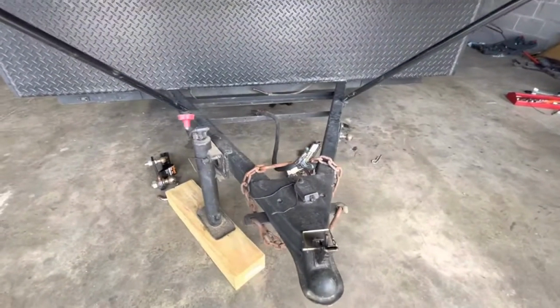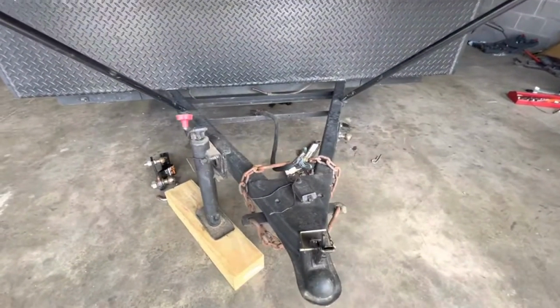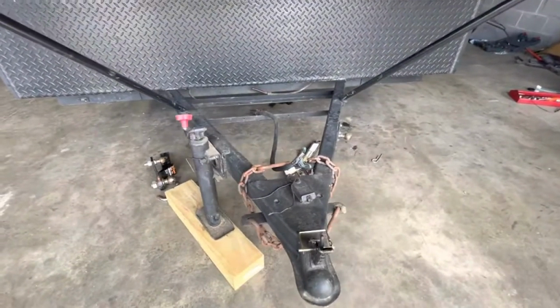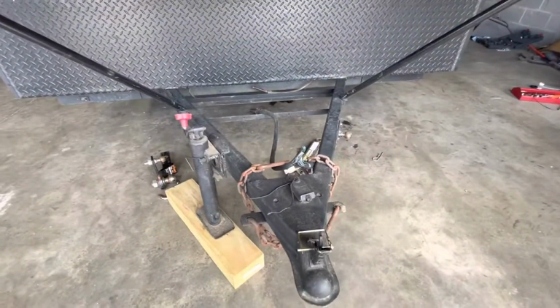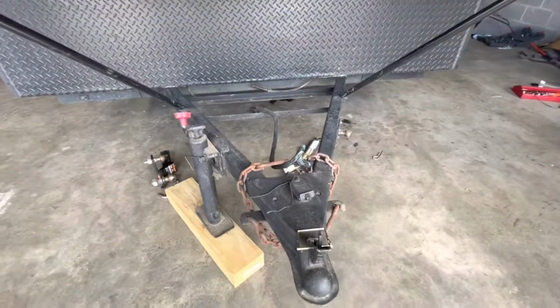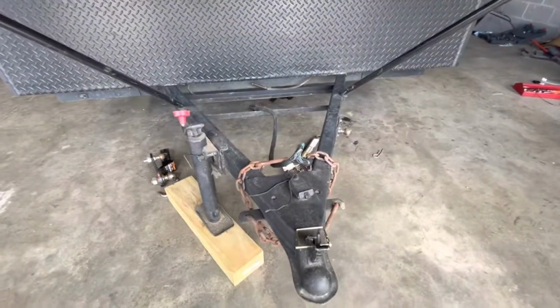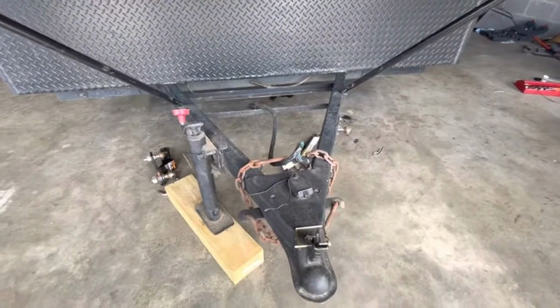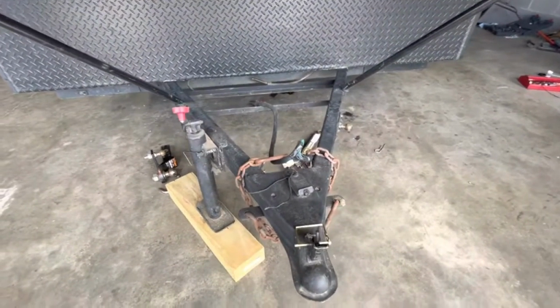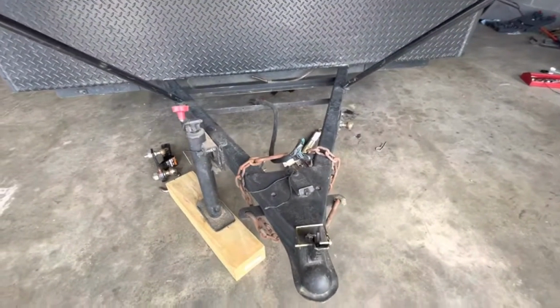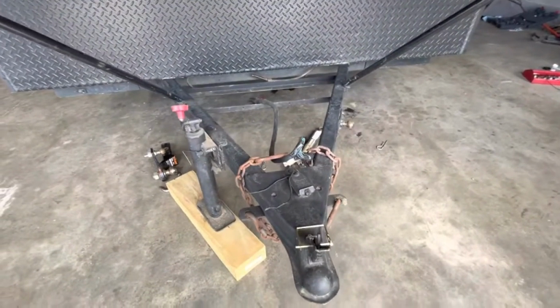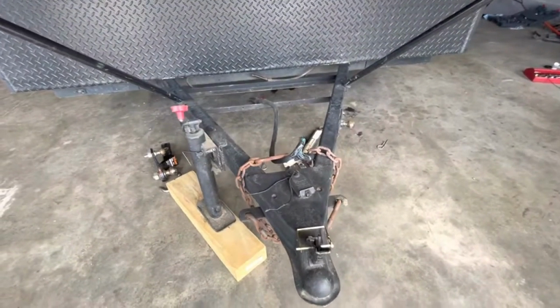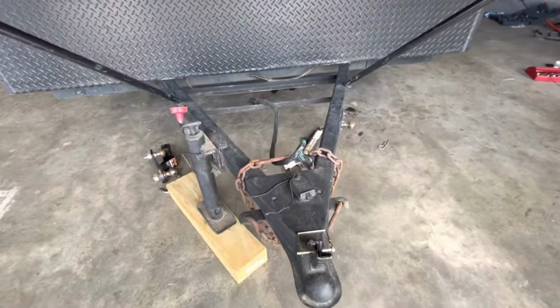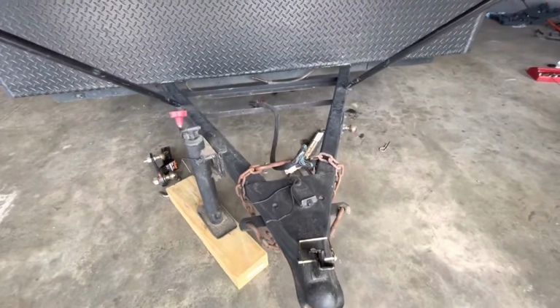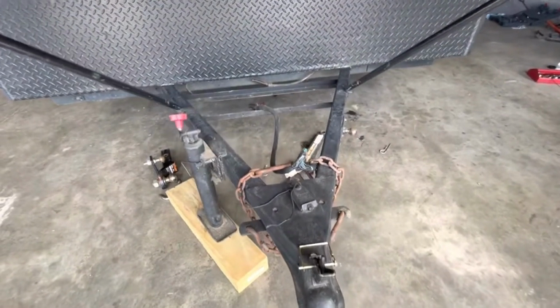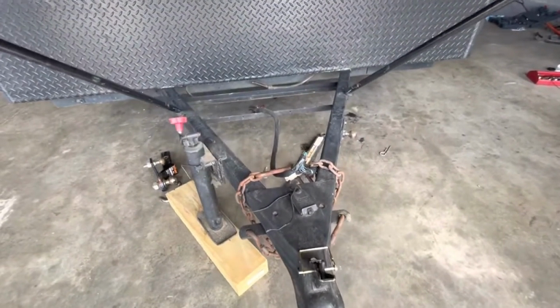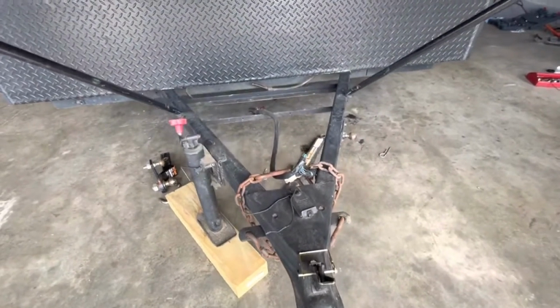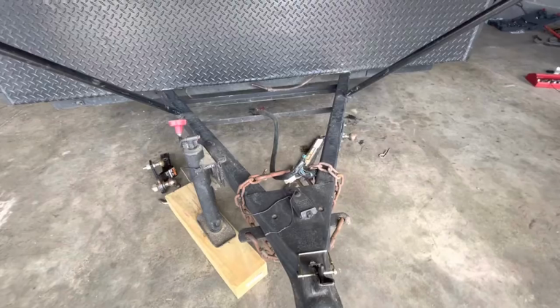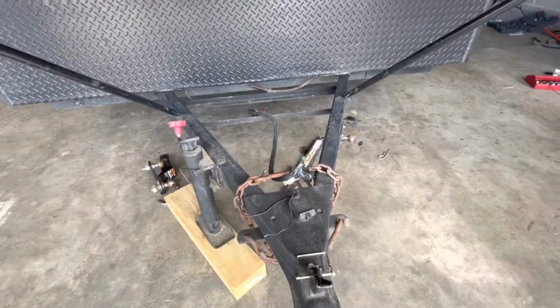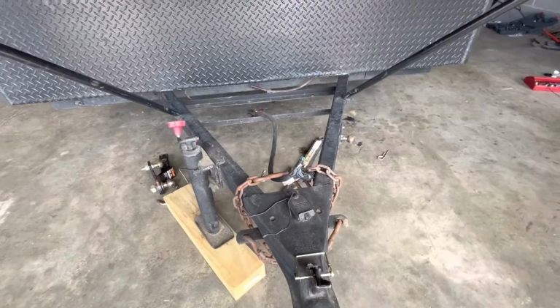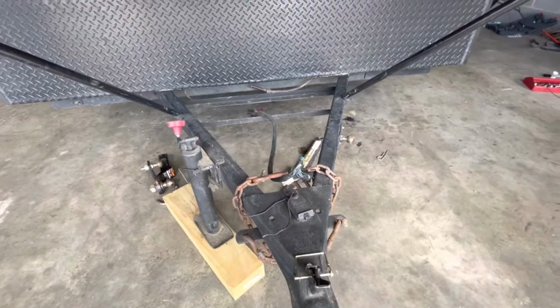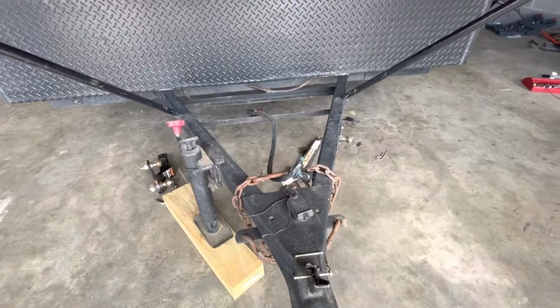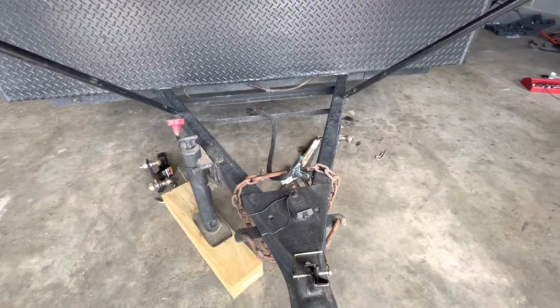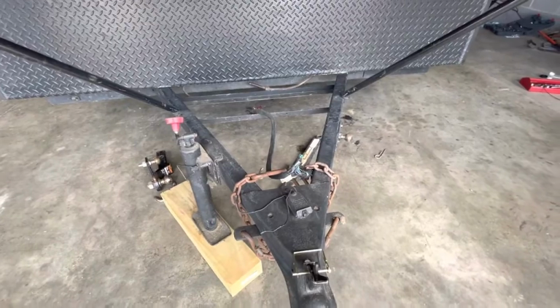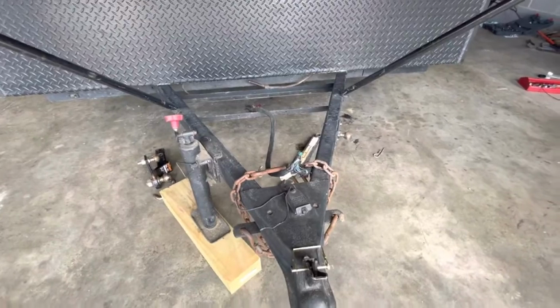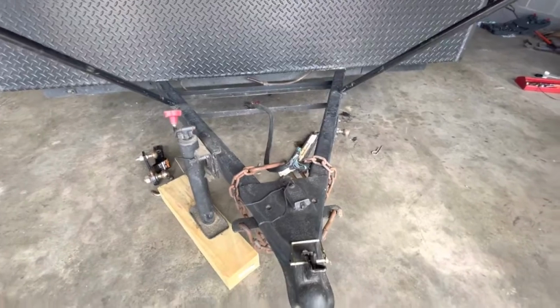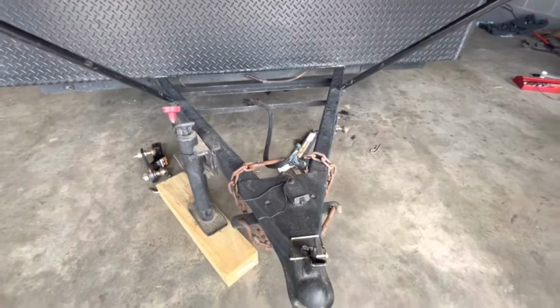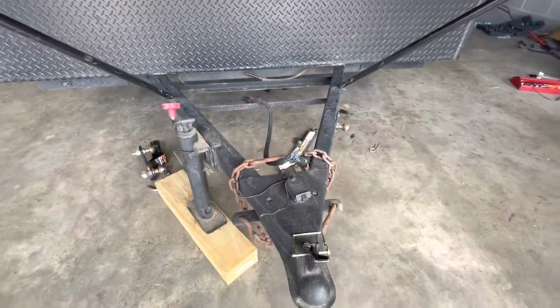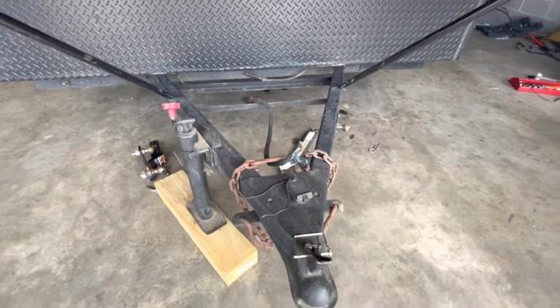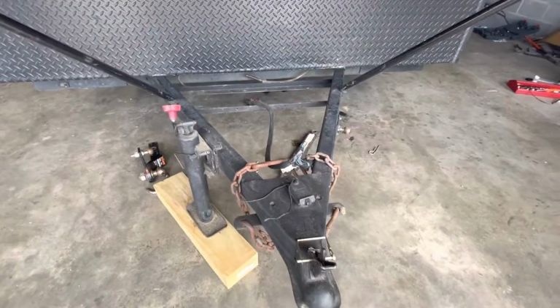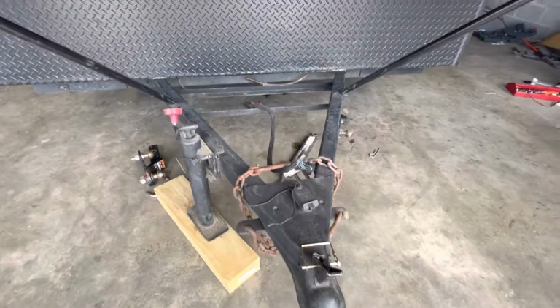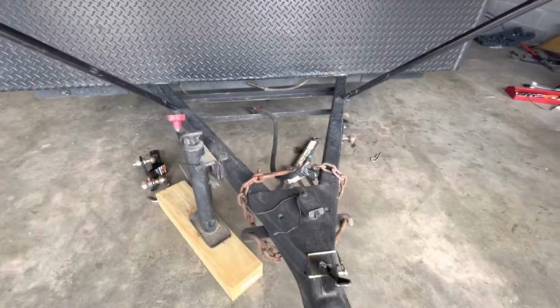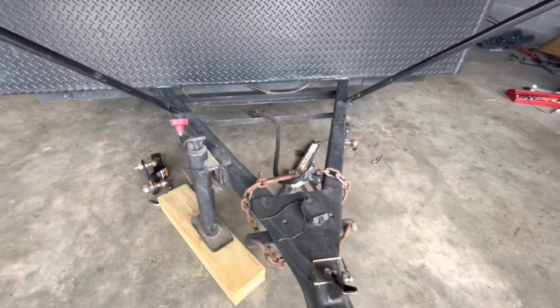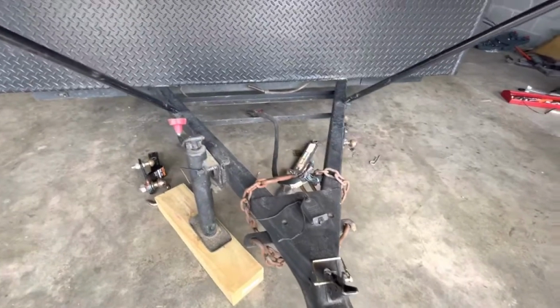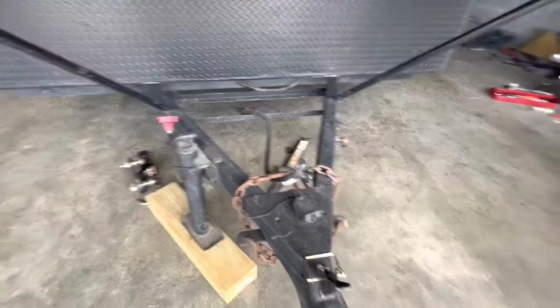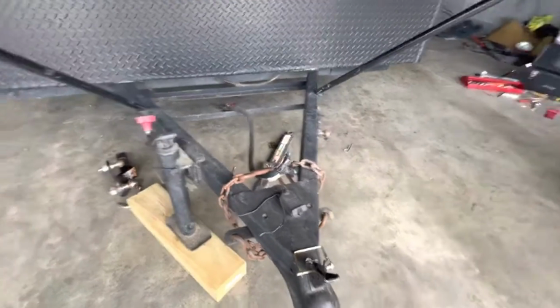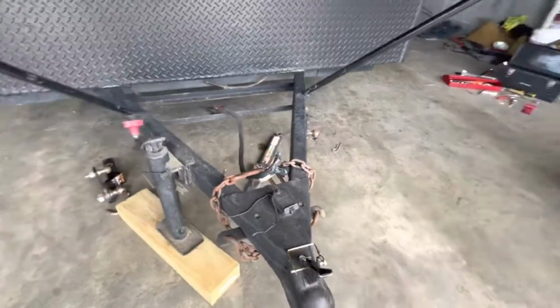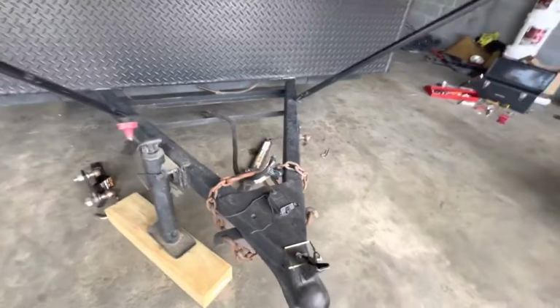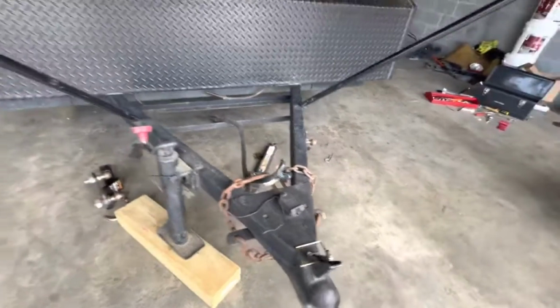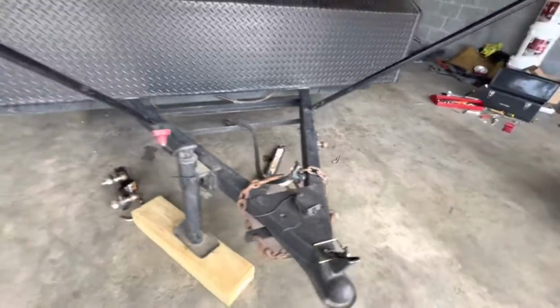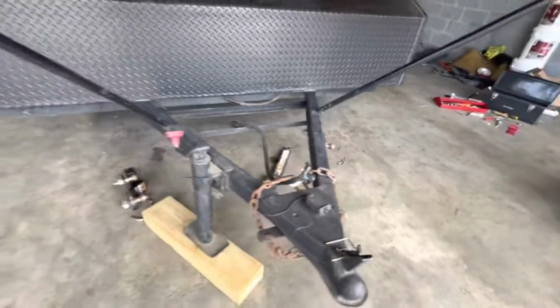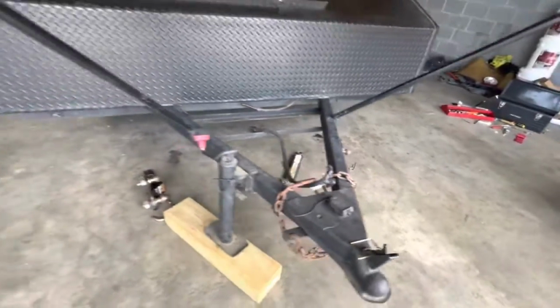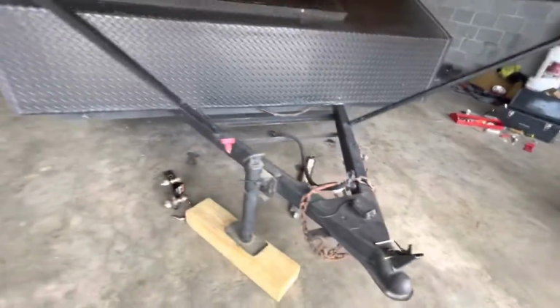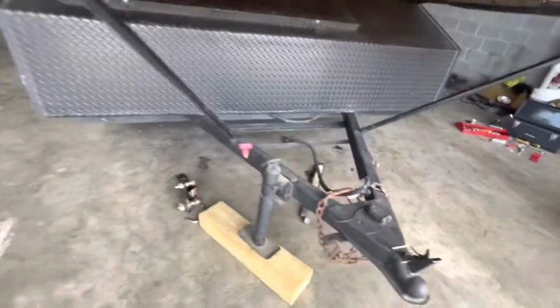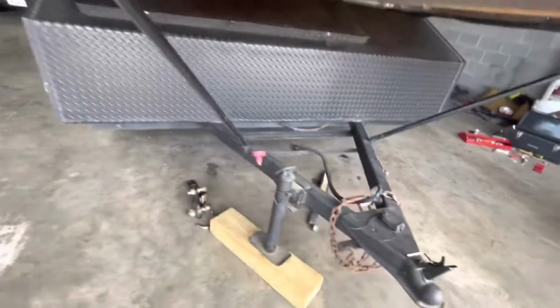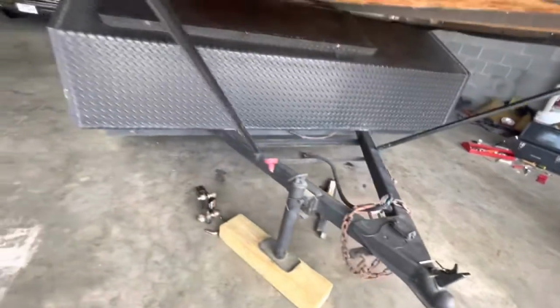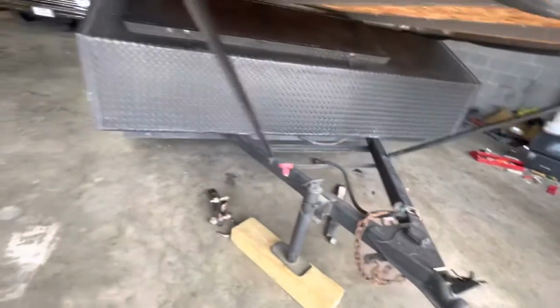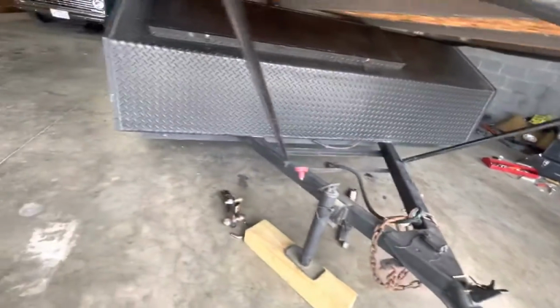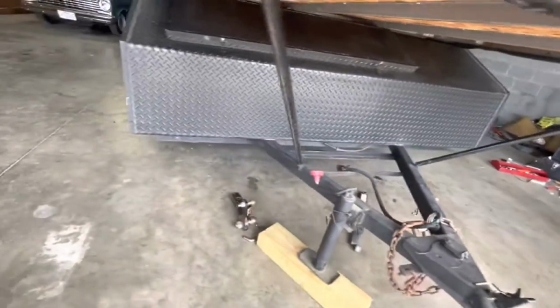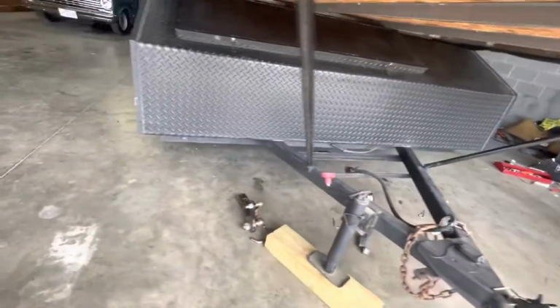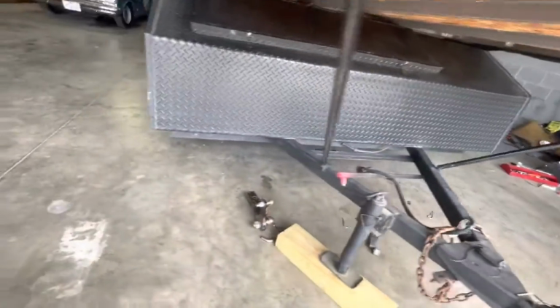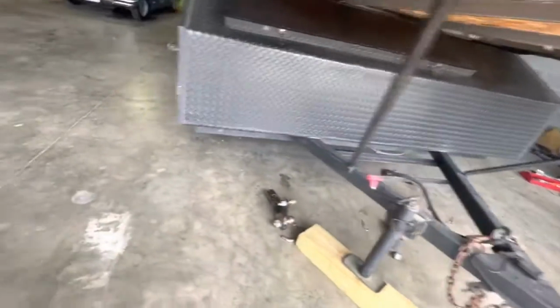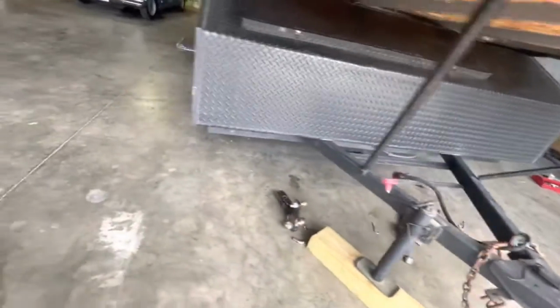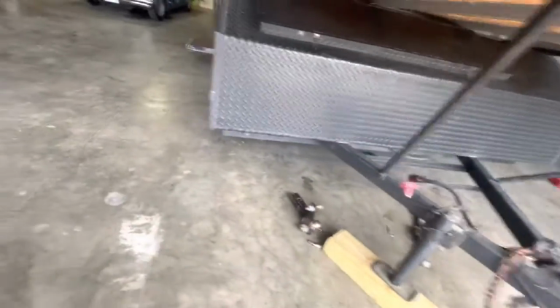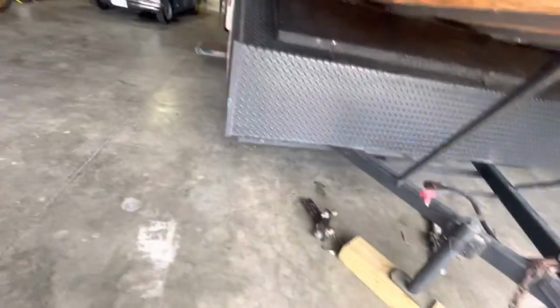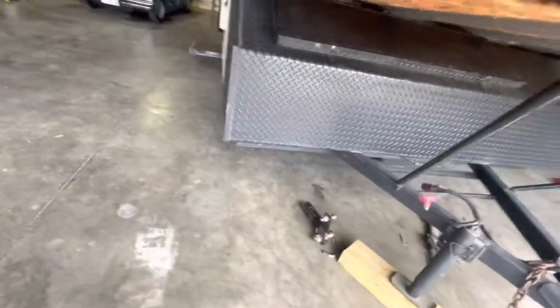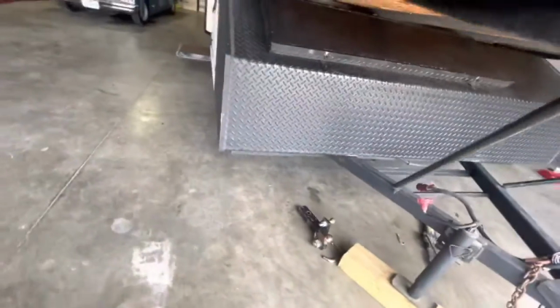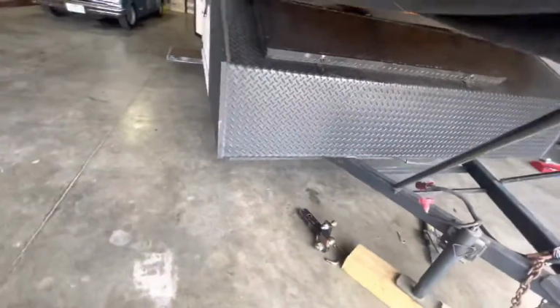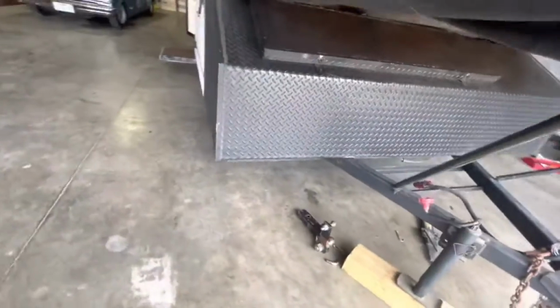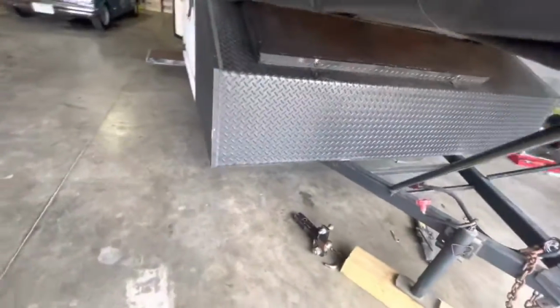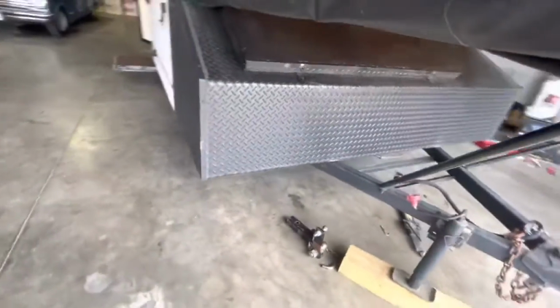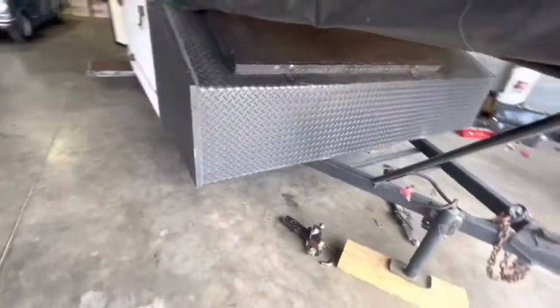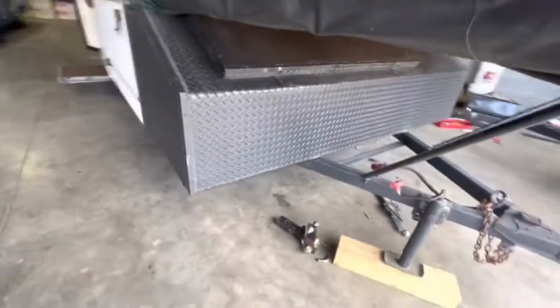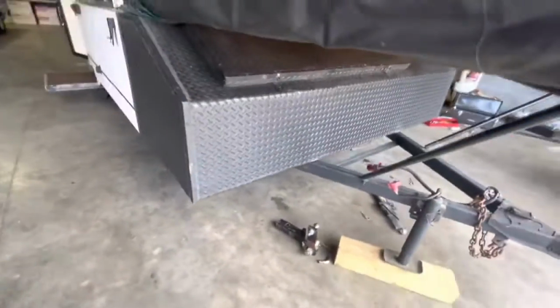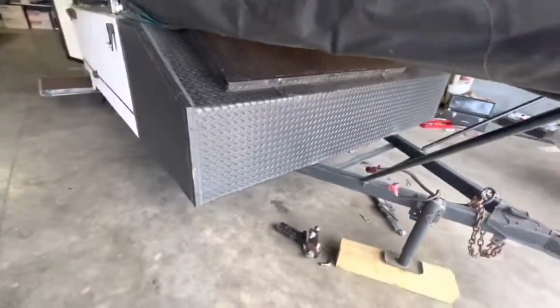The trailer ball hitch is included. The plug is in good shape — that works. We tested all the lights already.